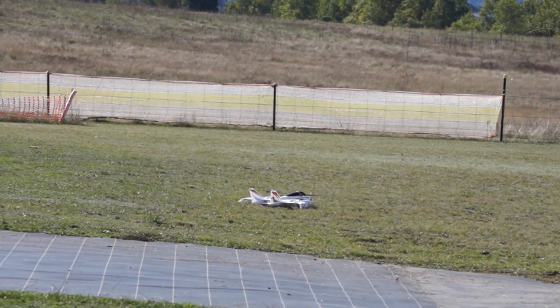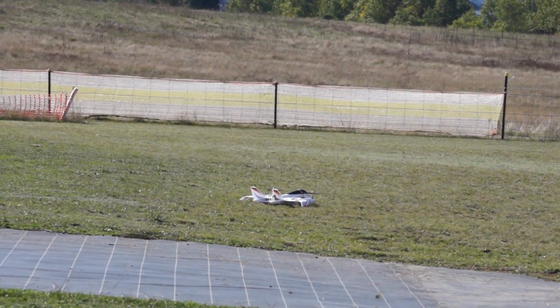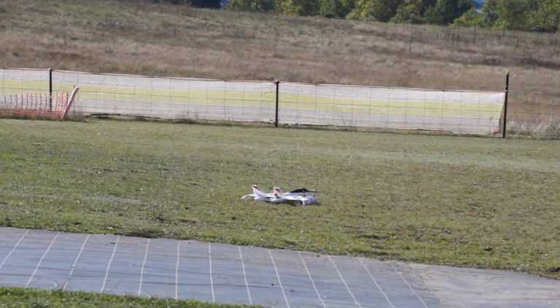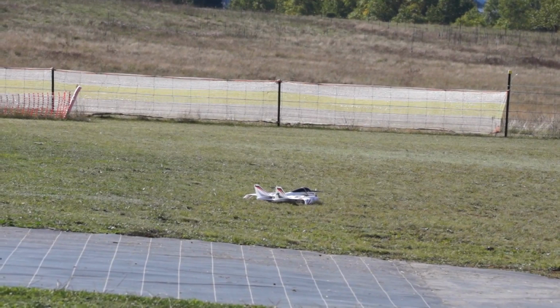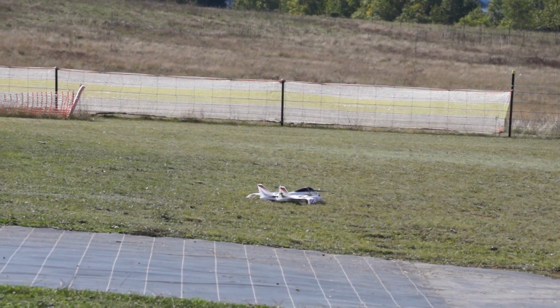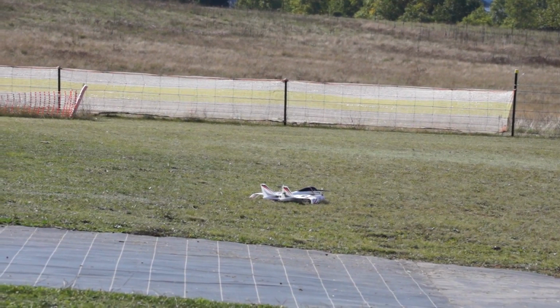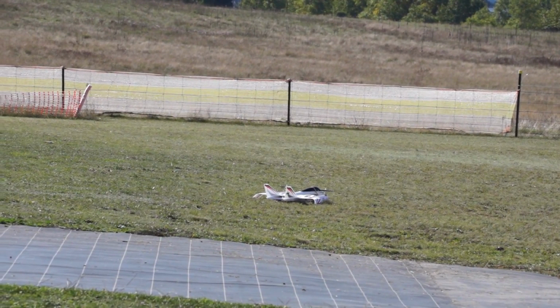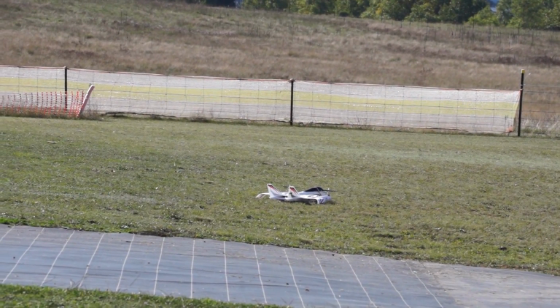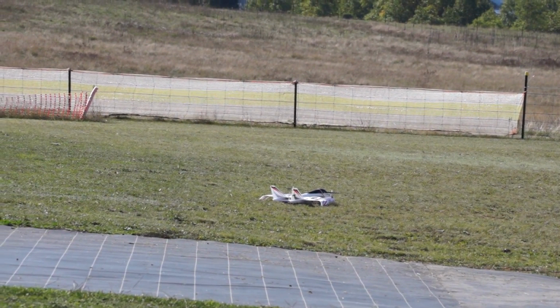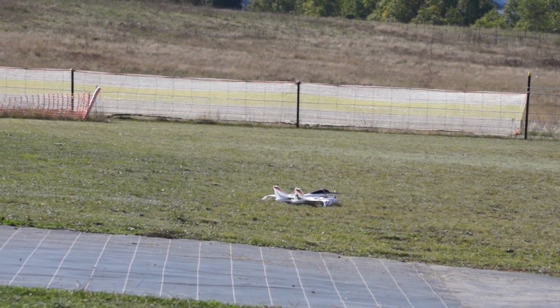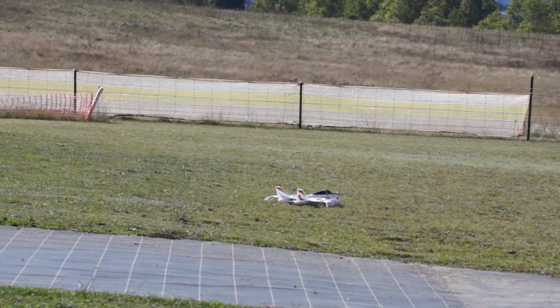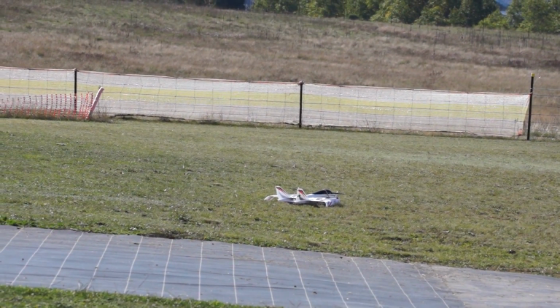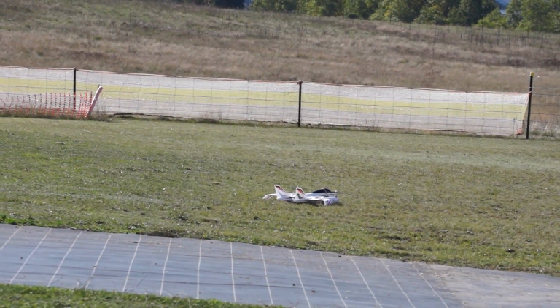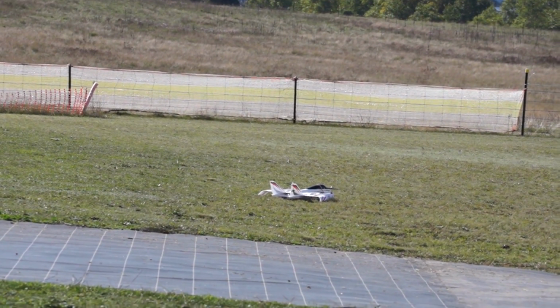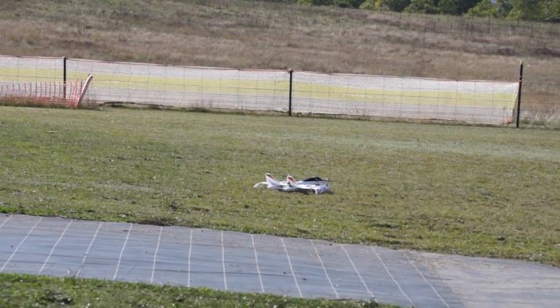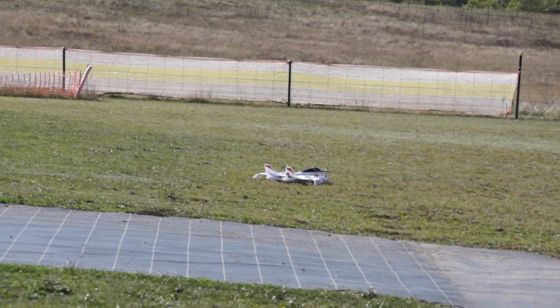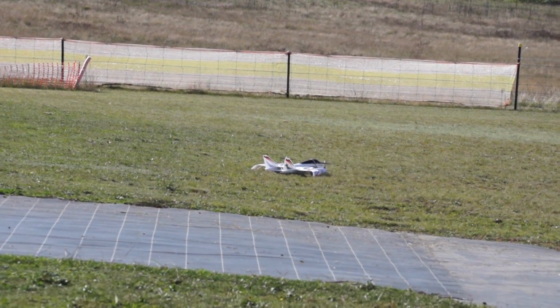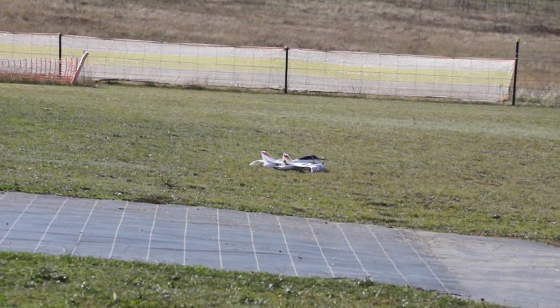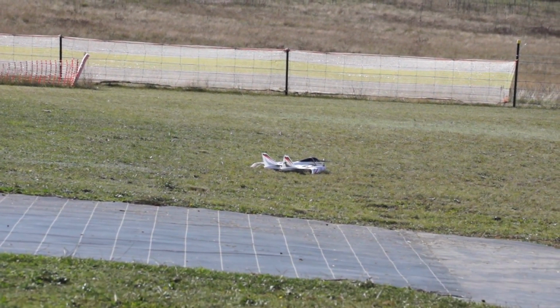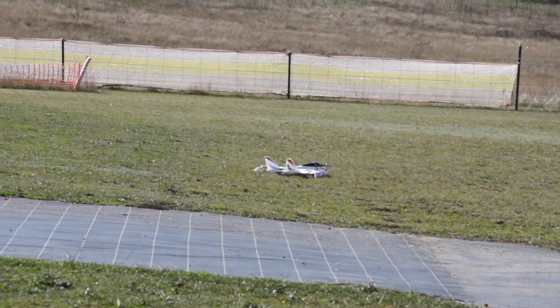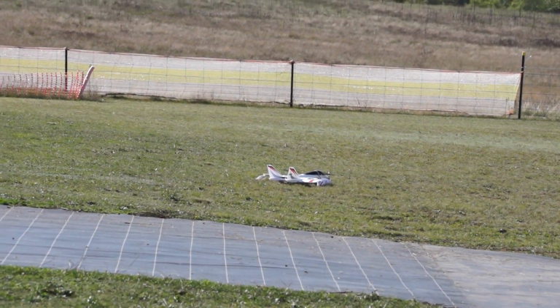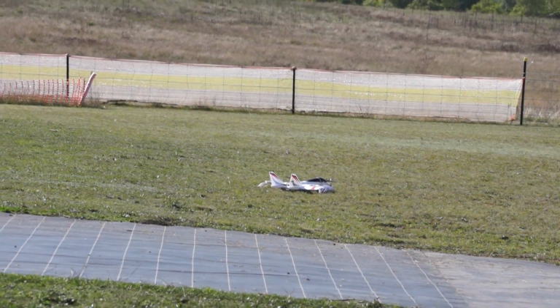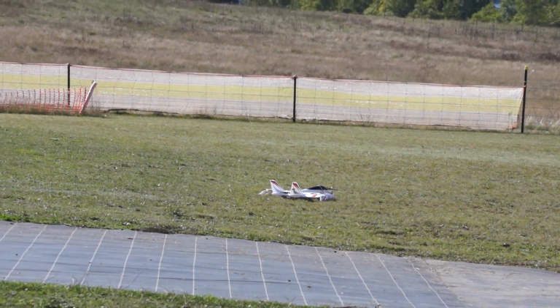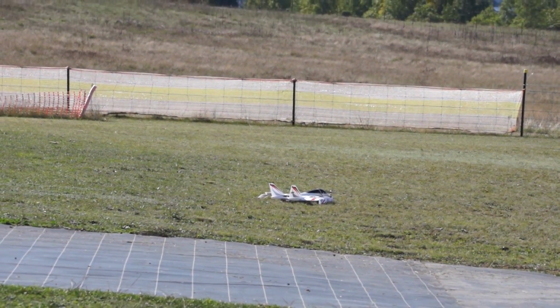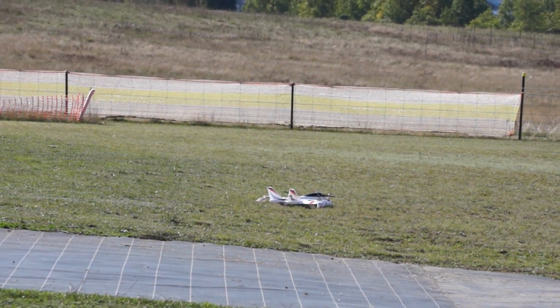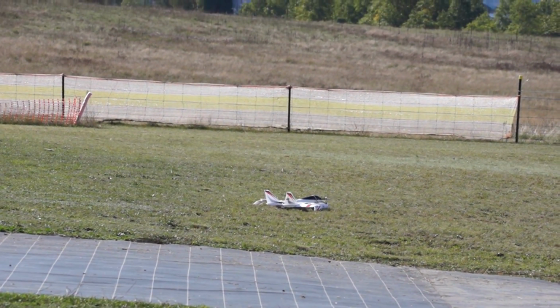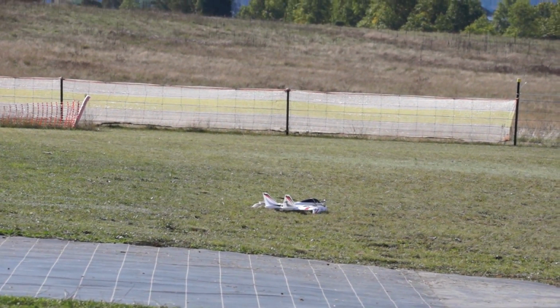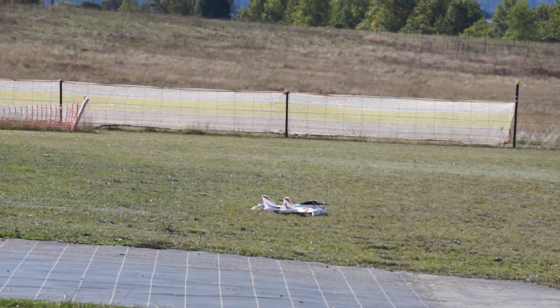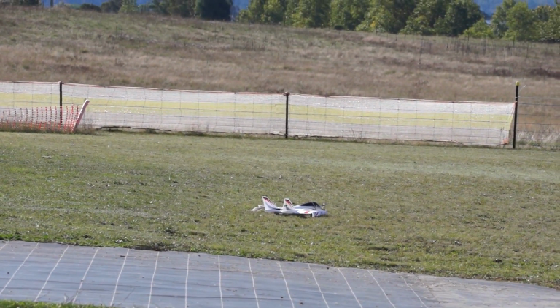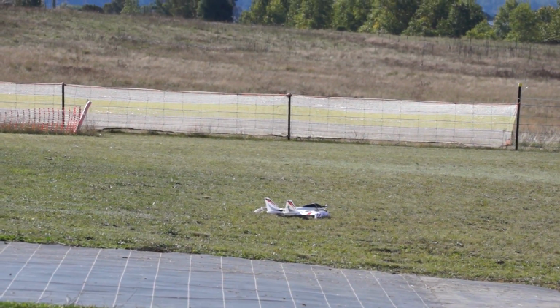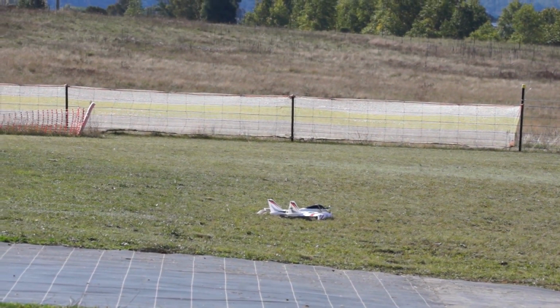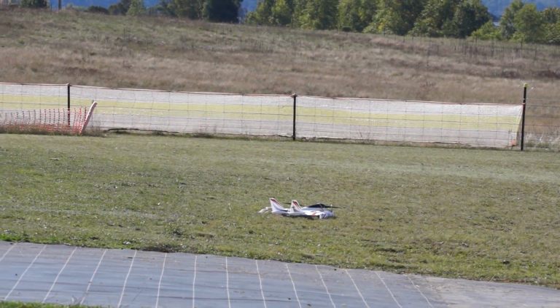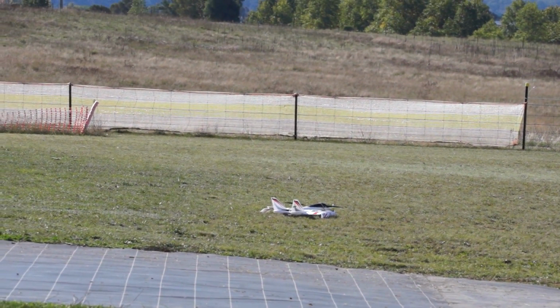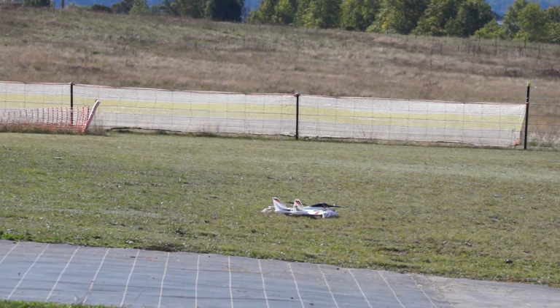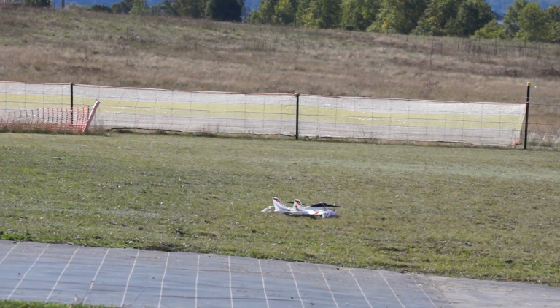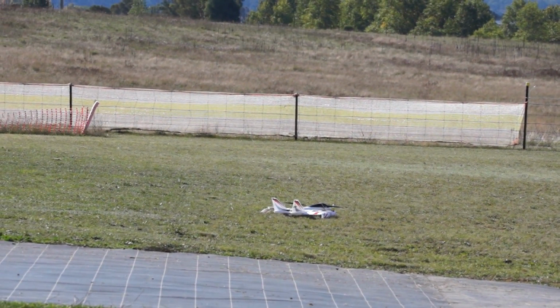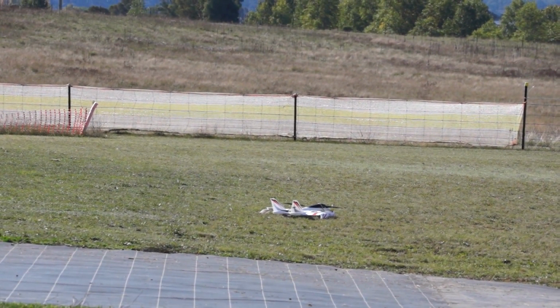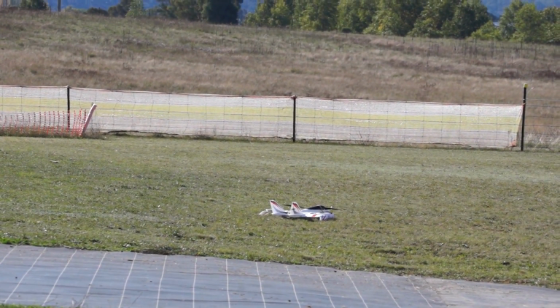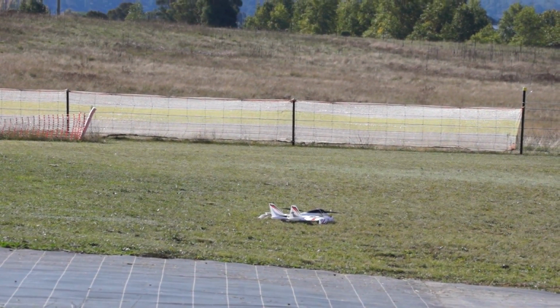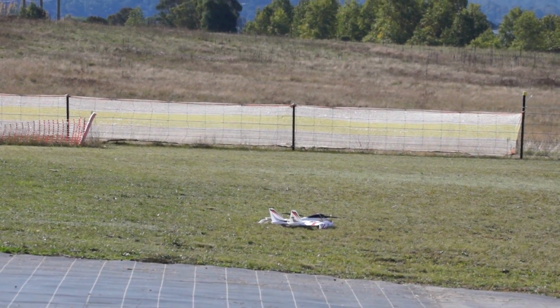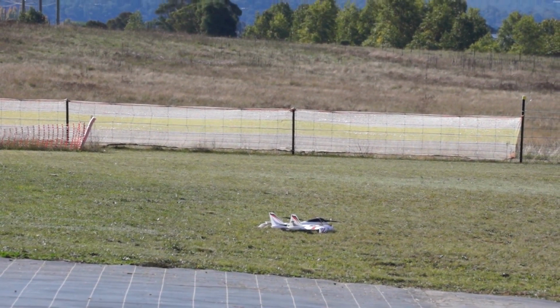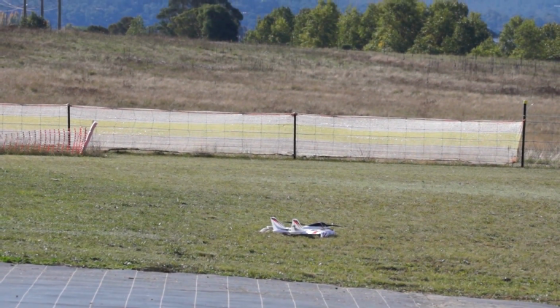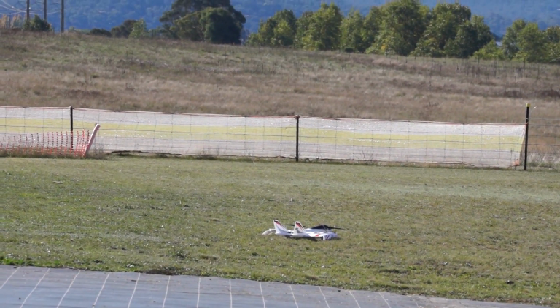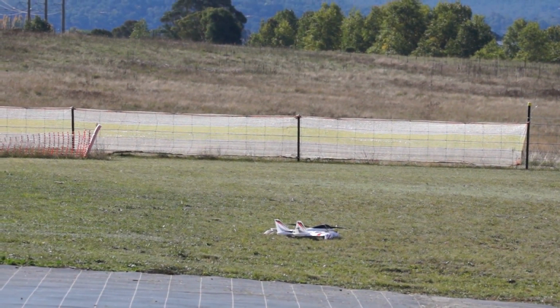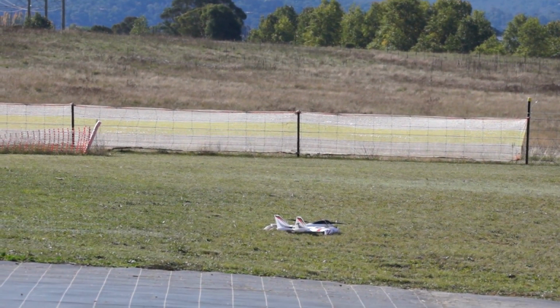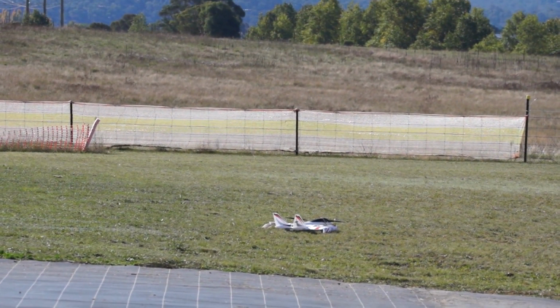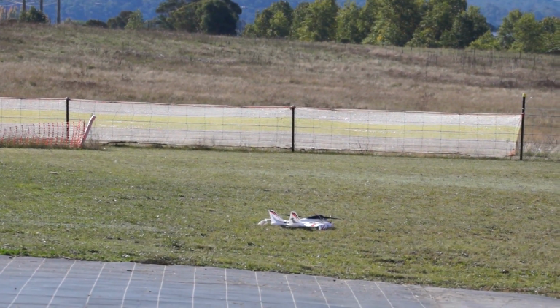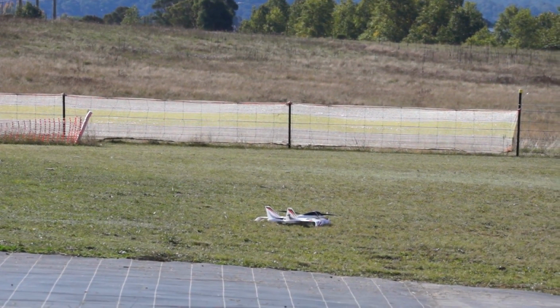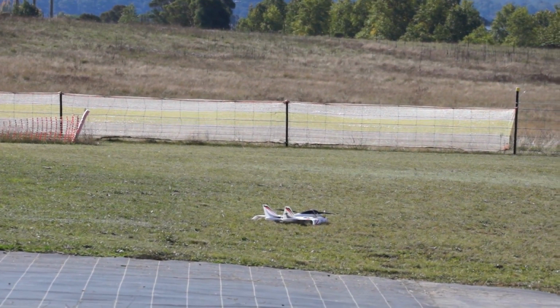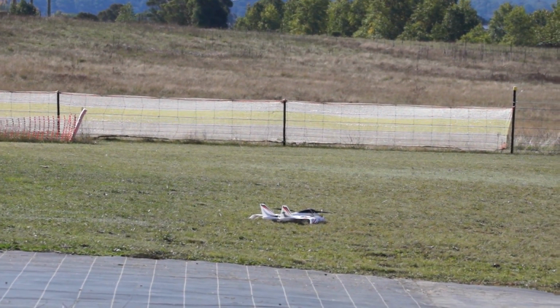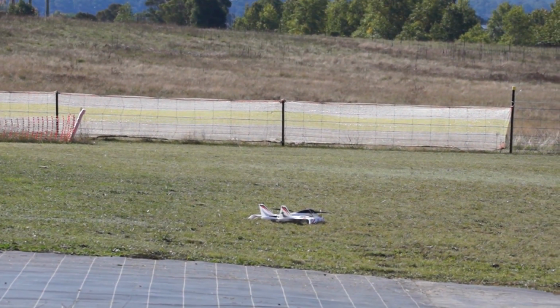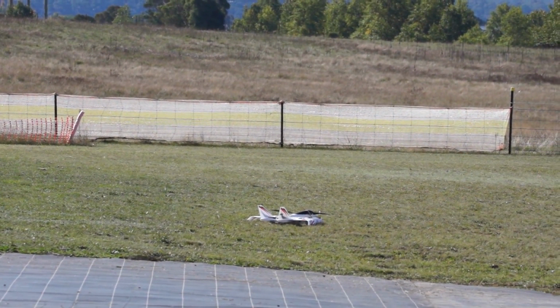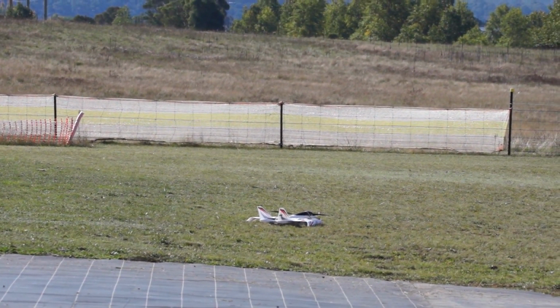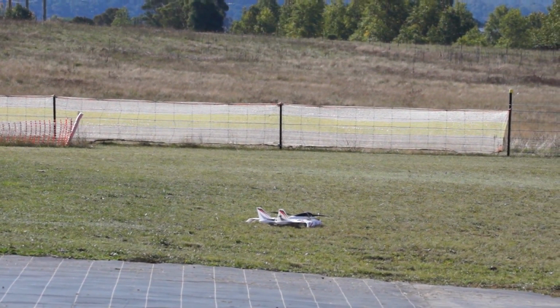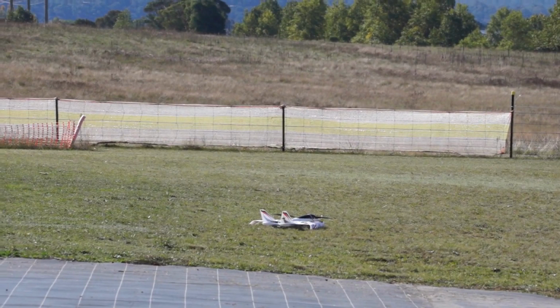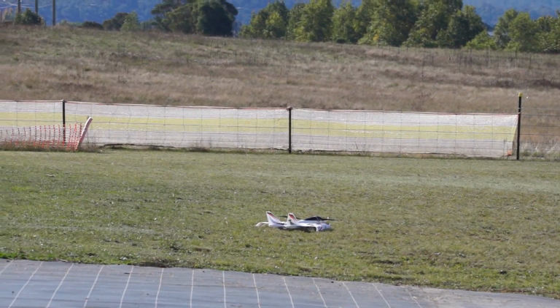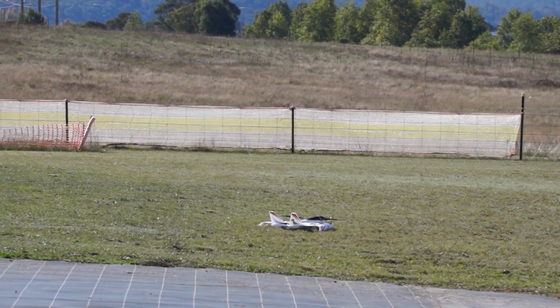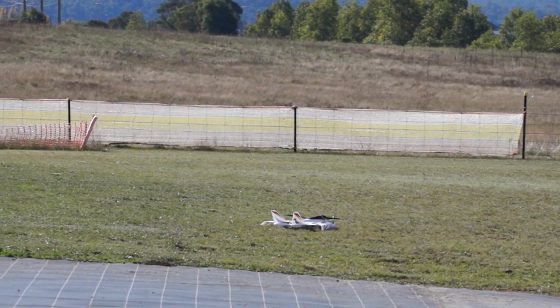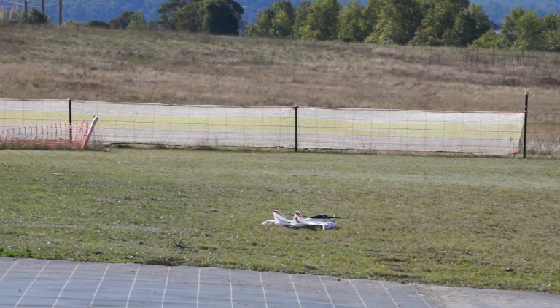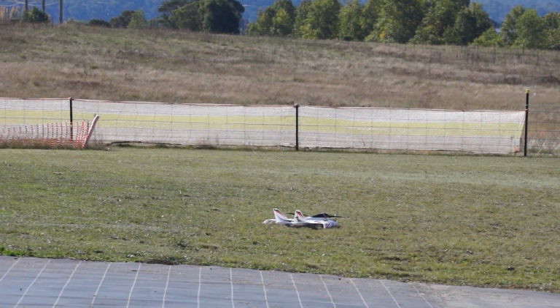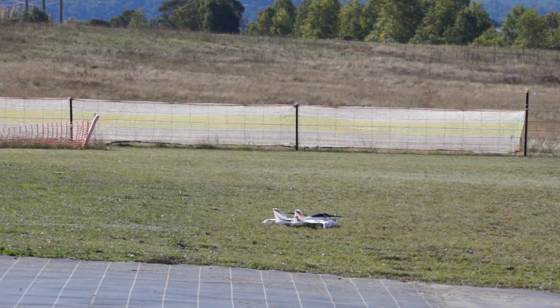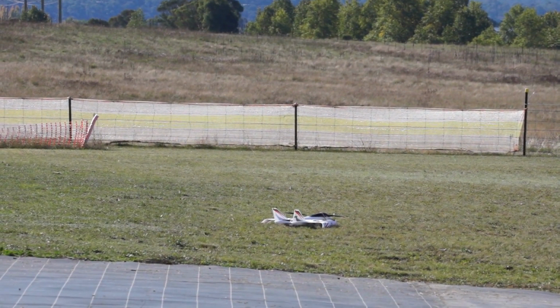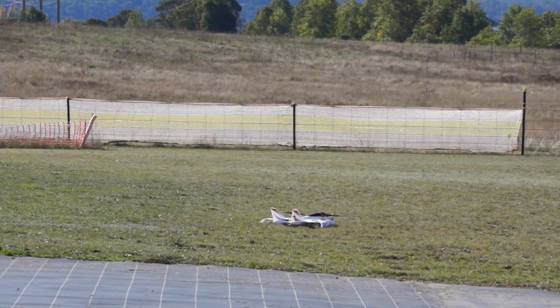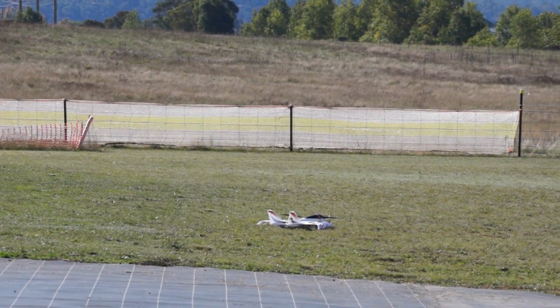It should auto-disarm in a few seconds. Disarmed — and it did. Great. Excellent. A successful flight.